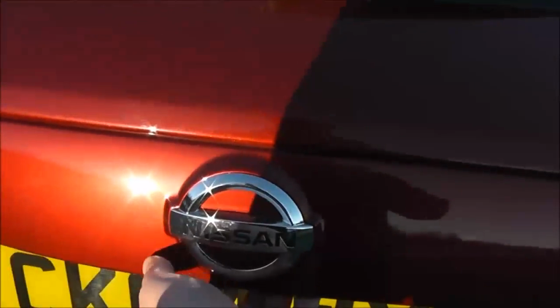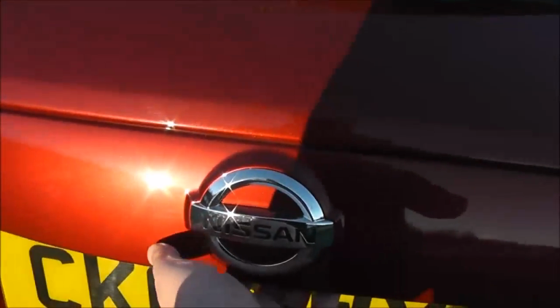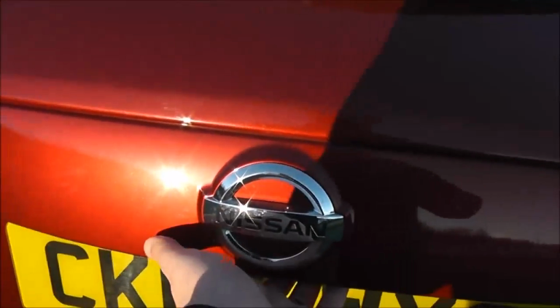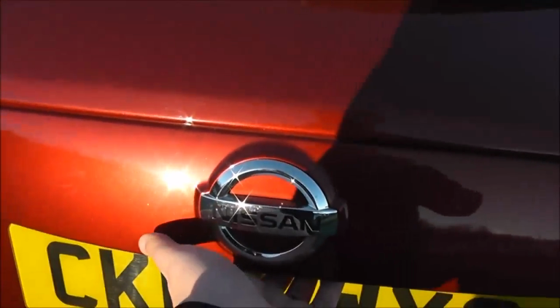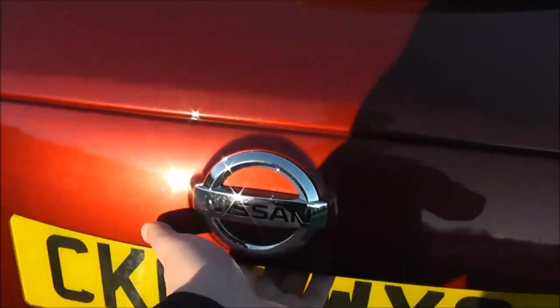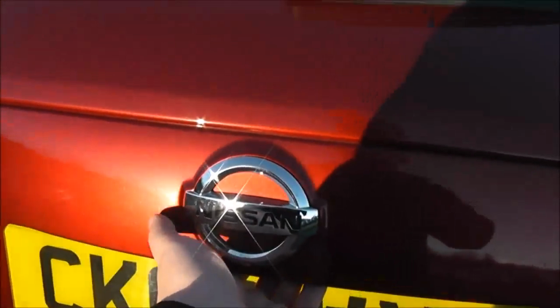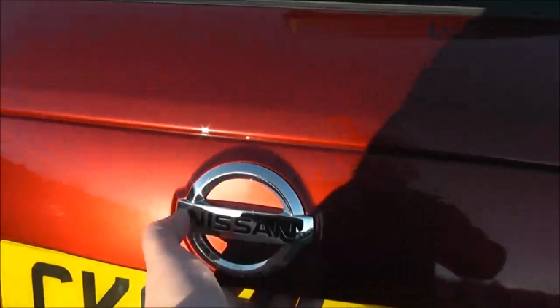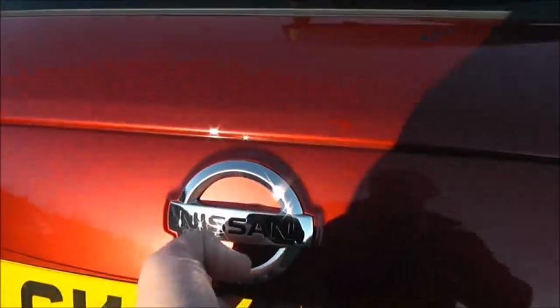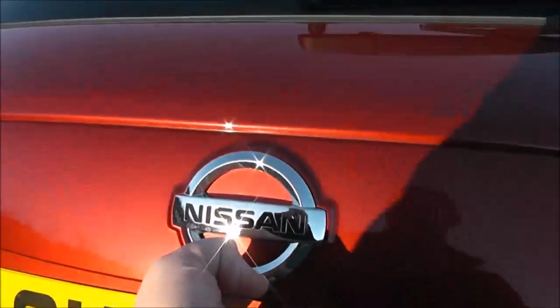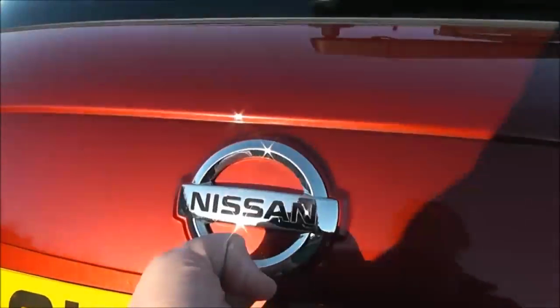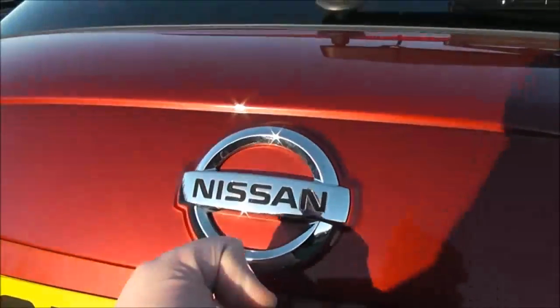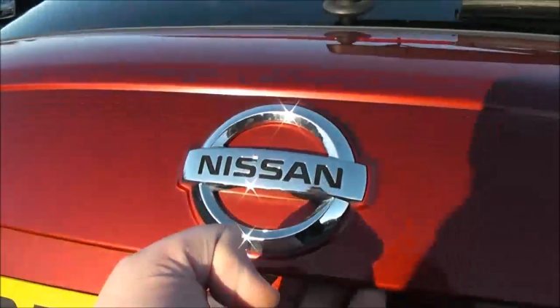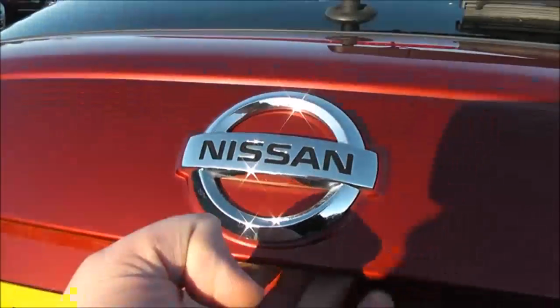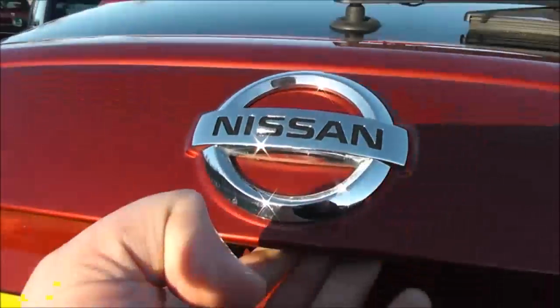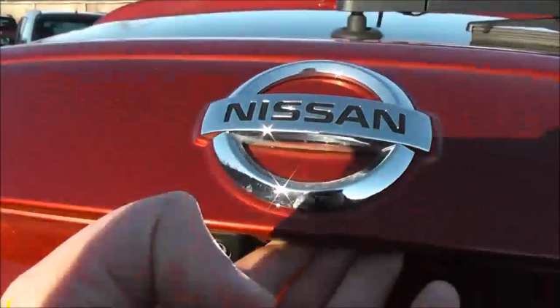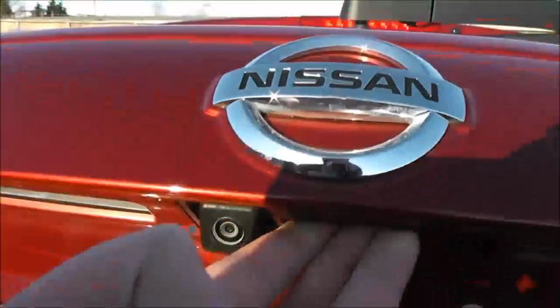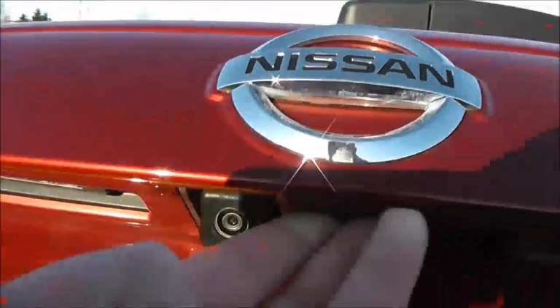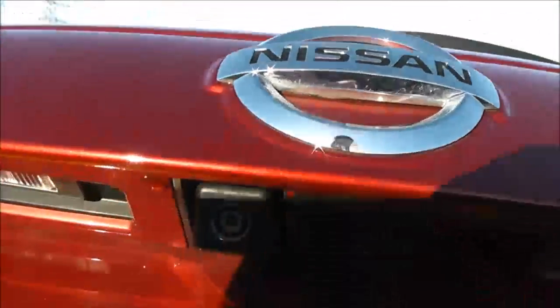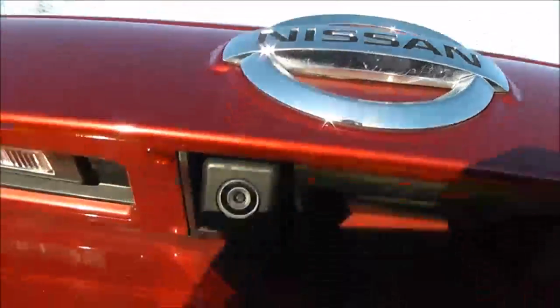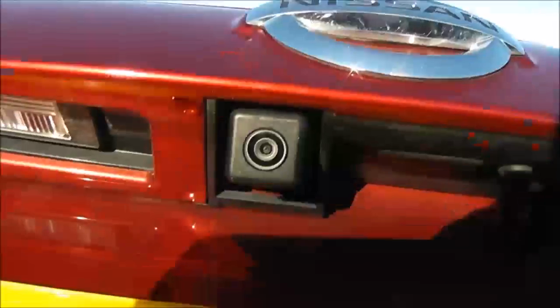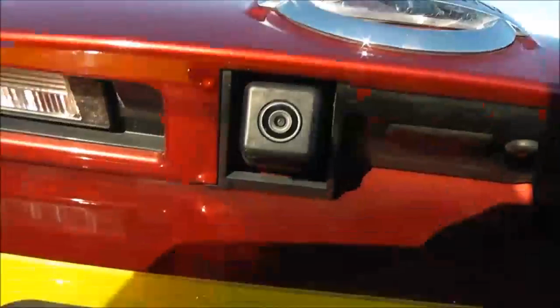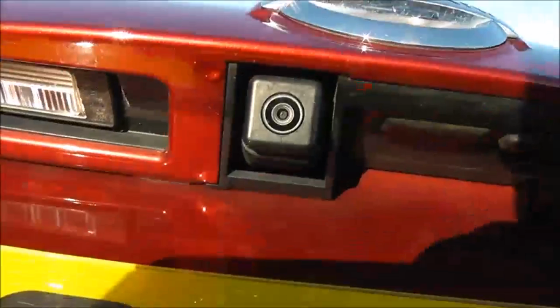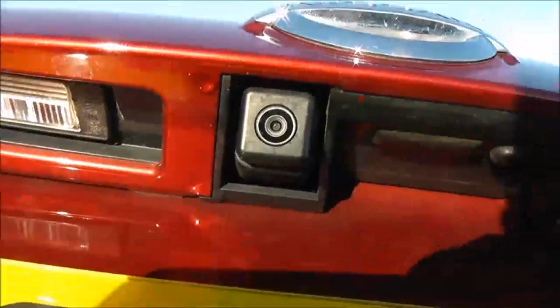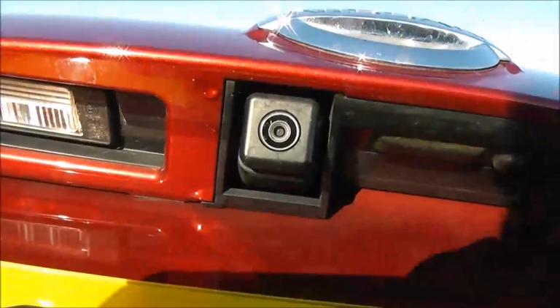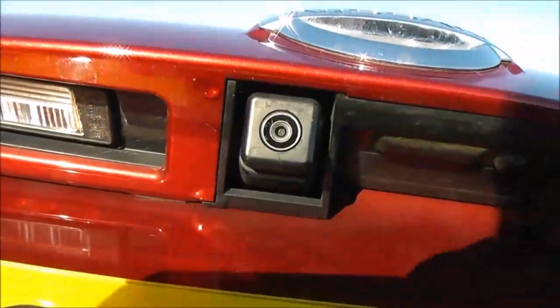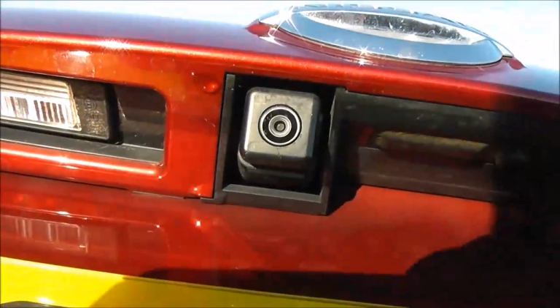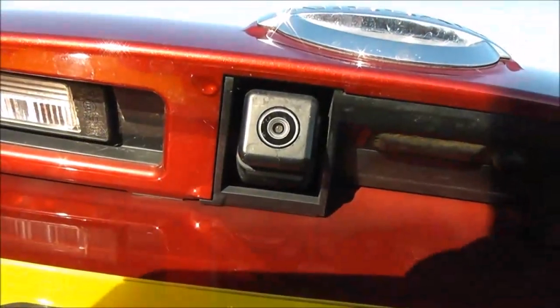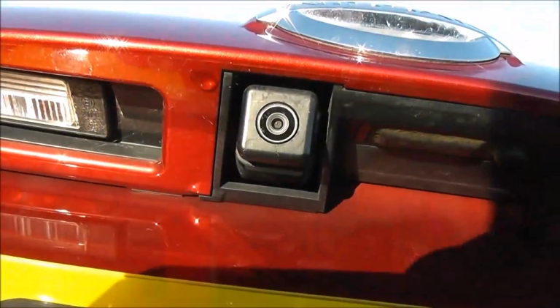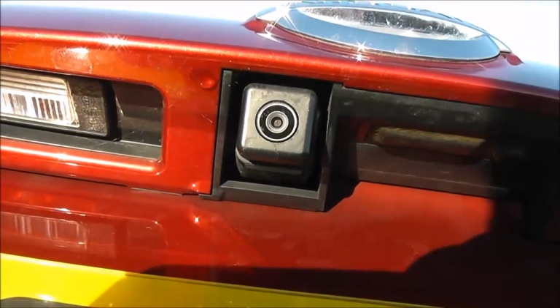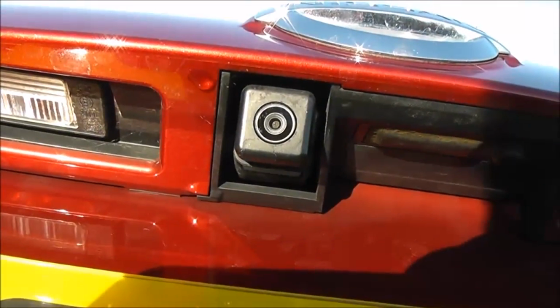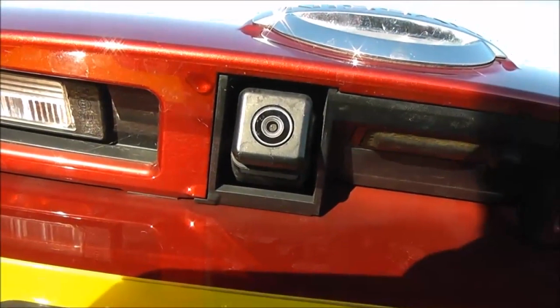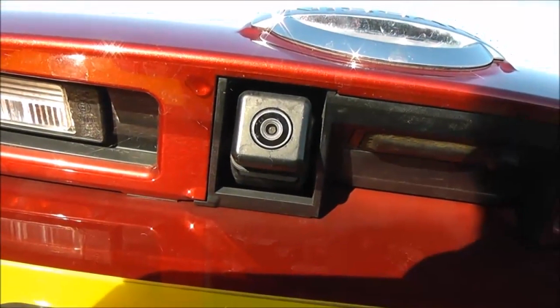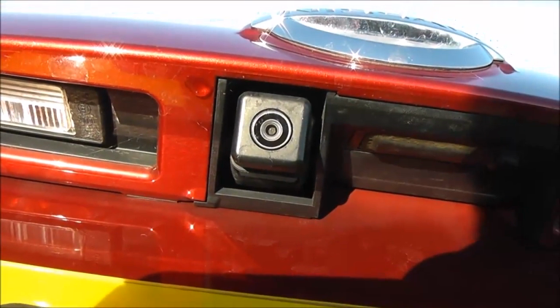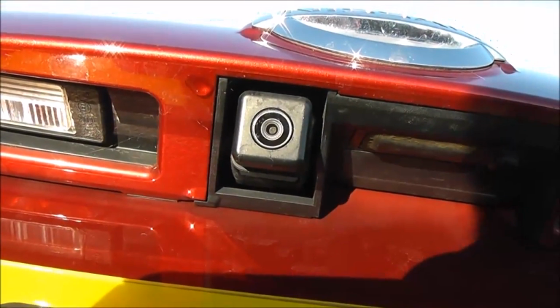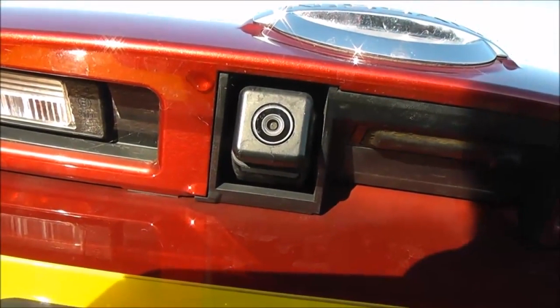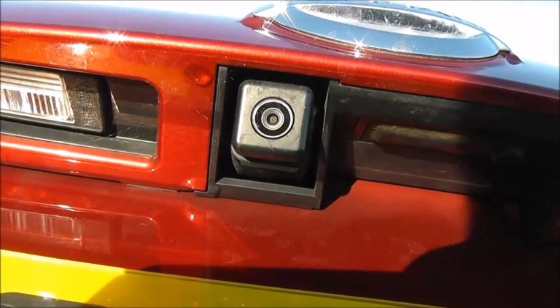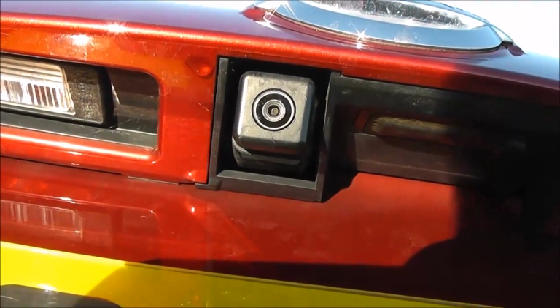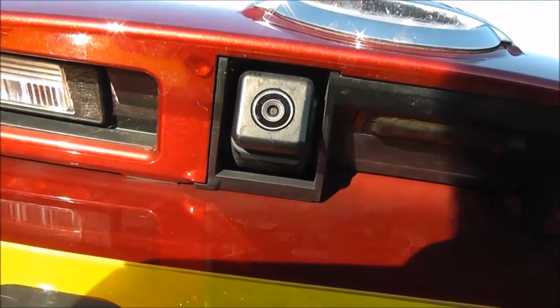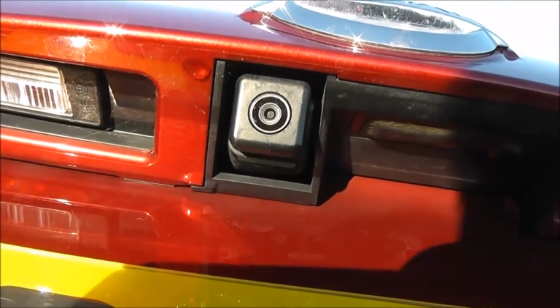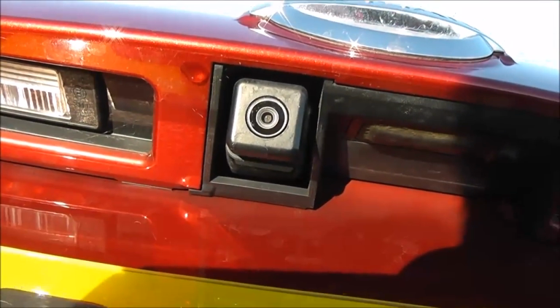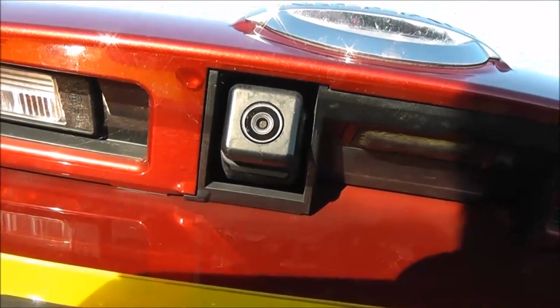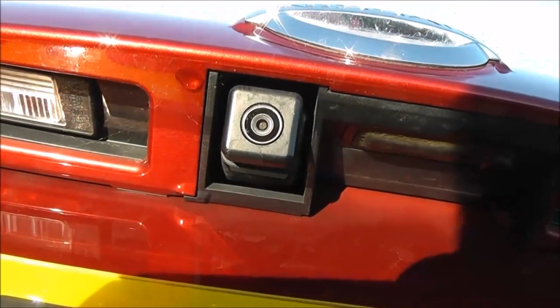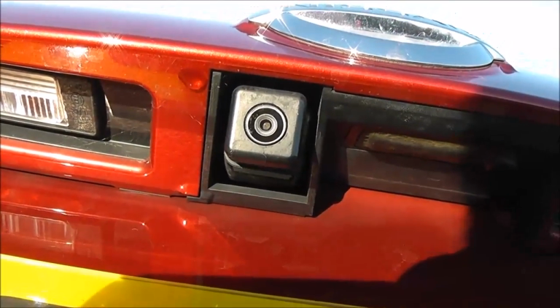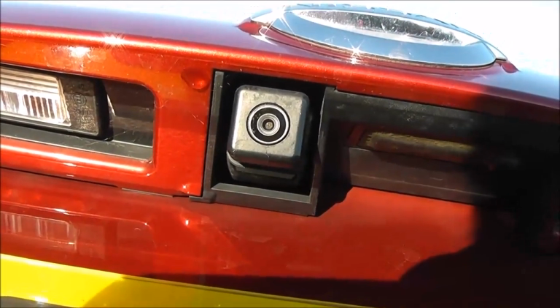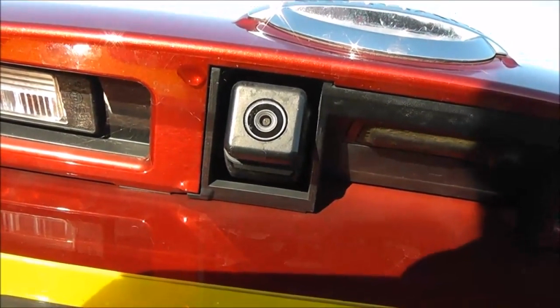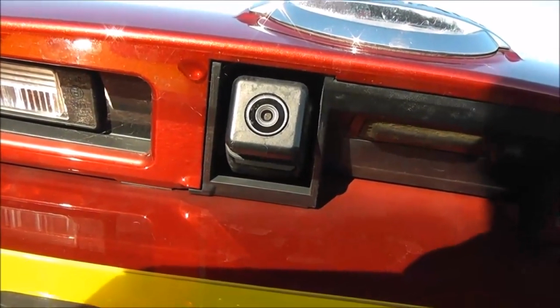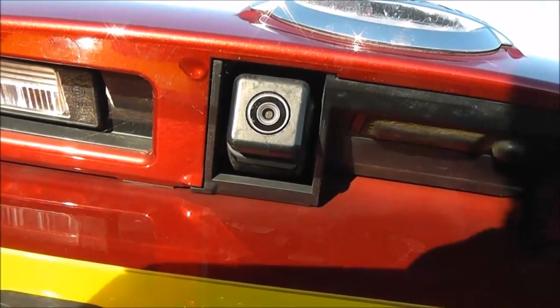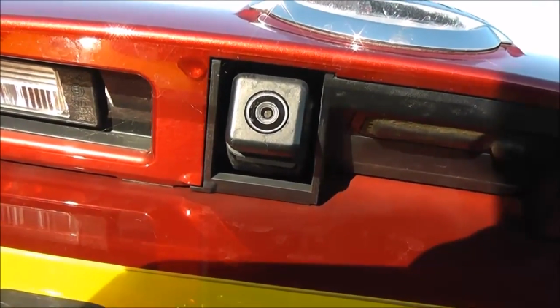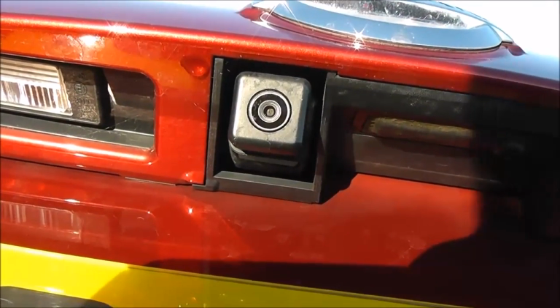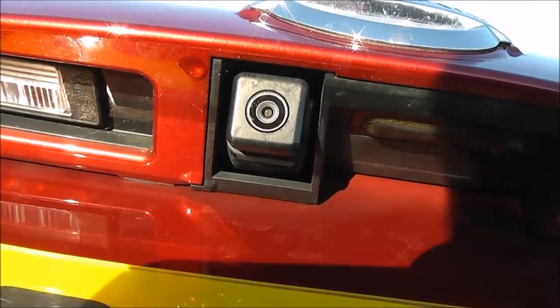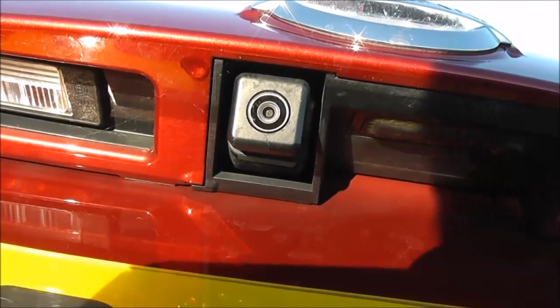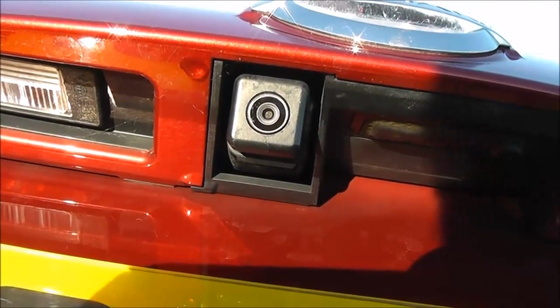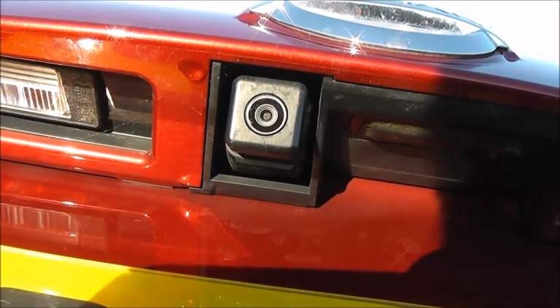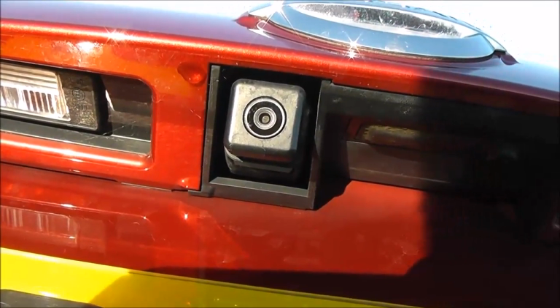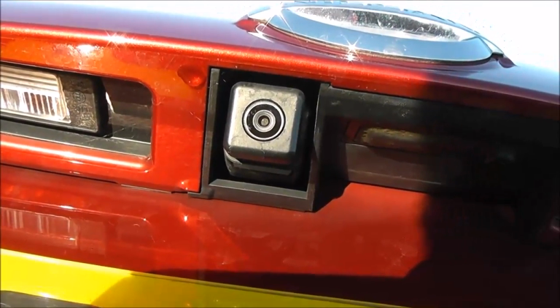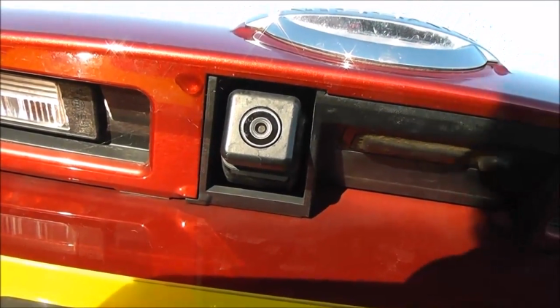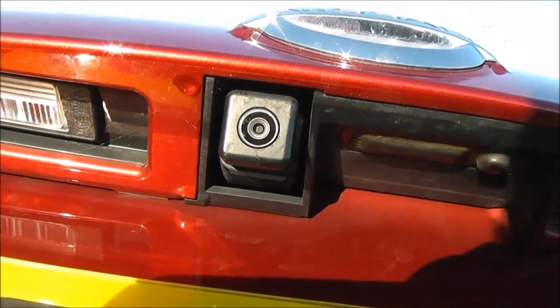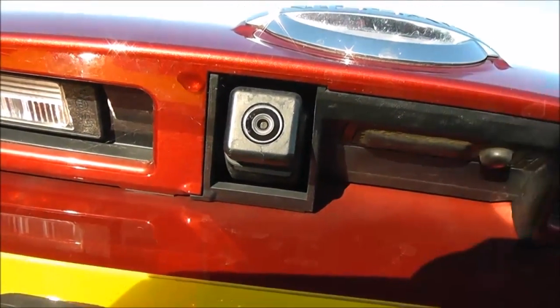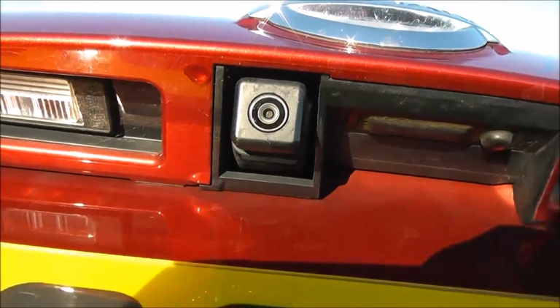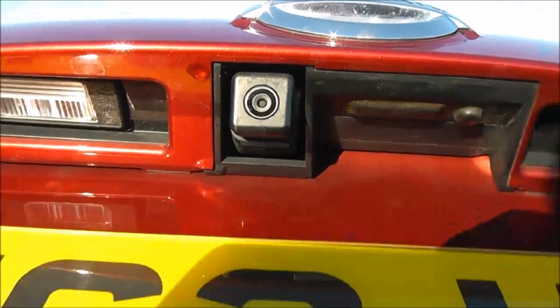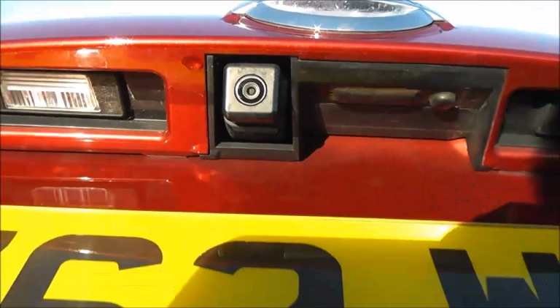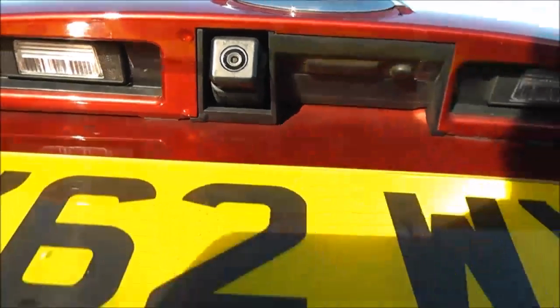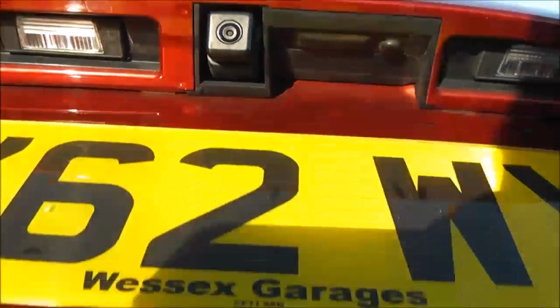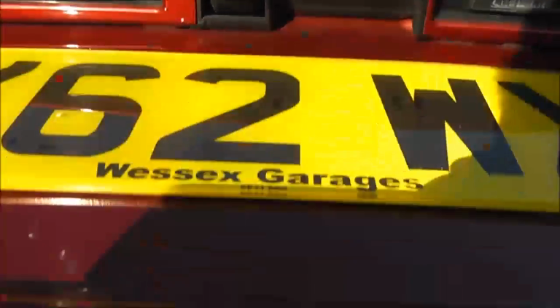If you open up the tailgate to the vehicle, you can see that just underneath the lip here you have the colour reversing camera, which is displayed on the colour monitor in the centre console.